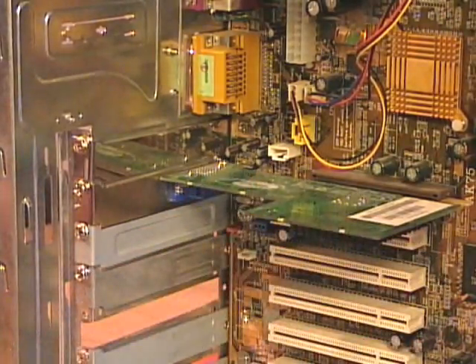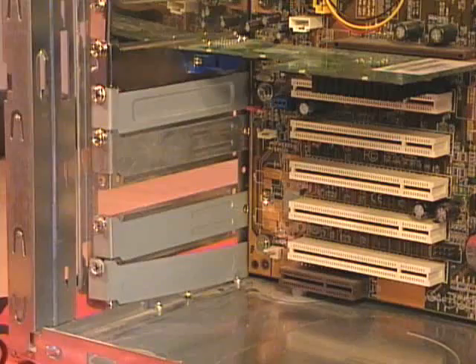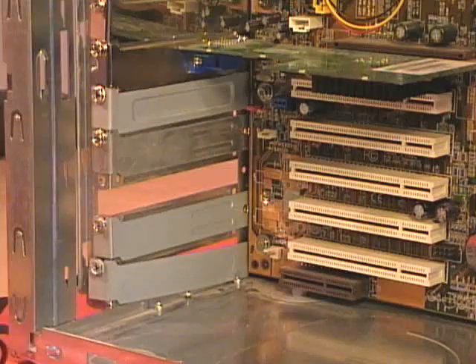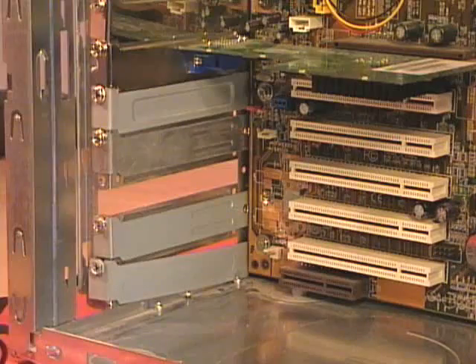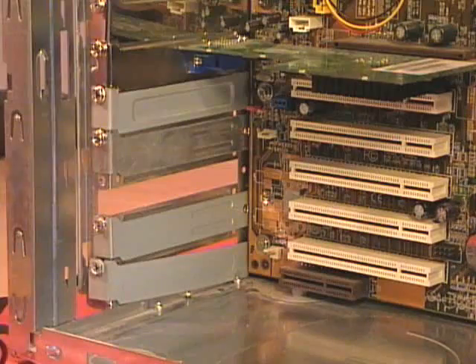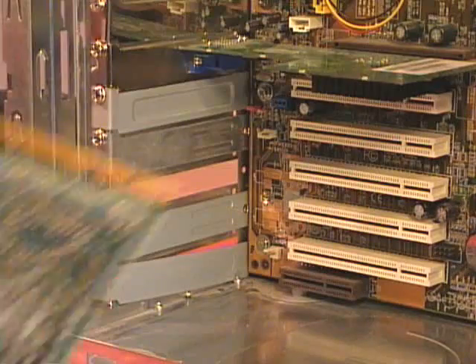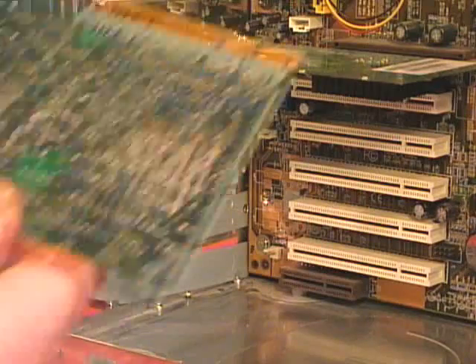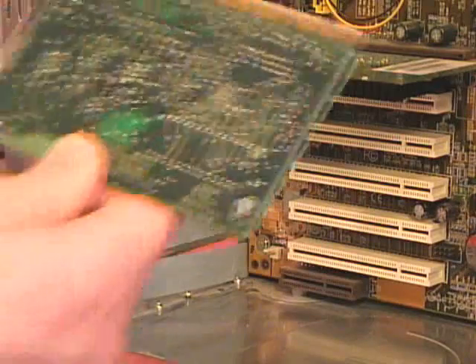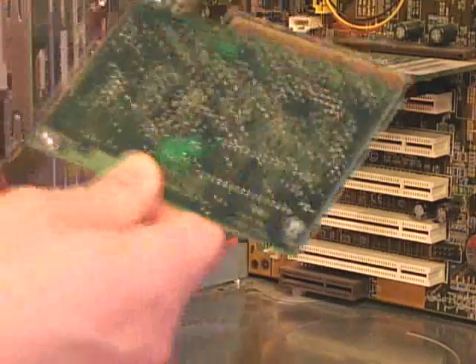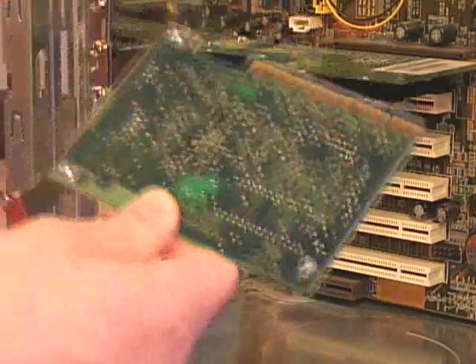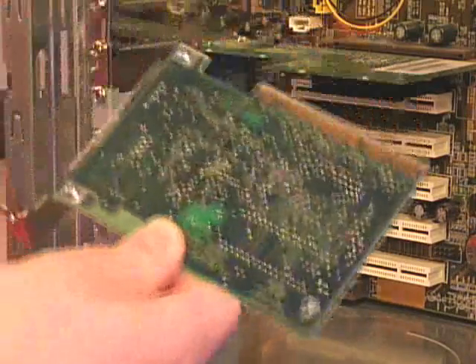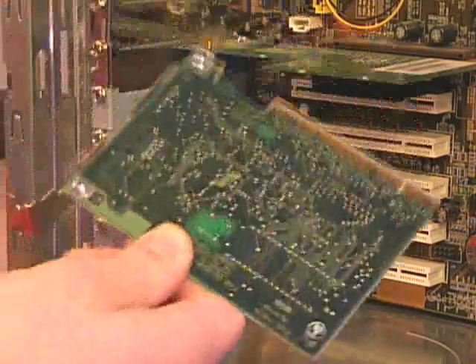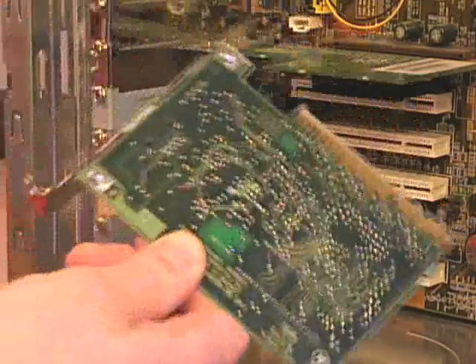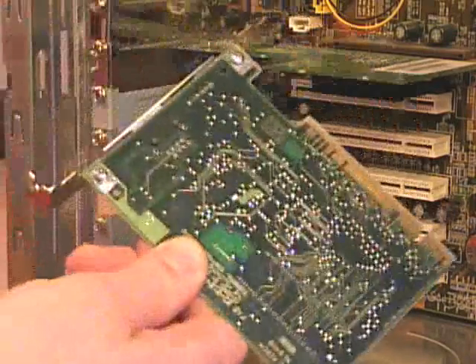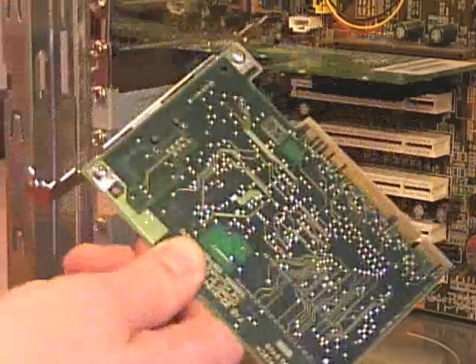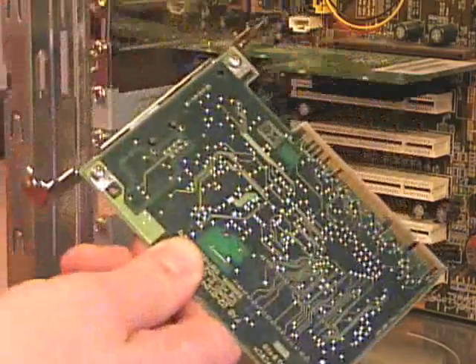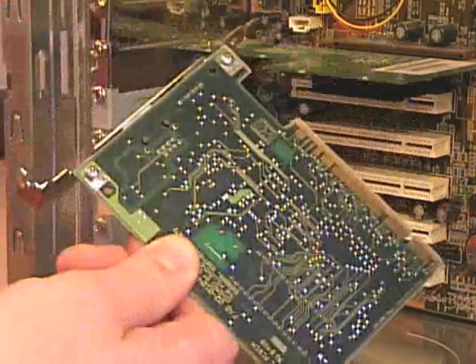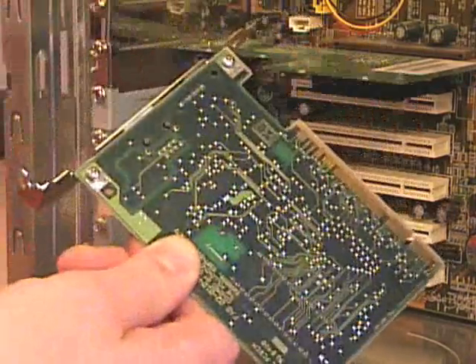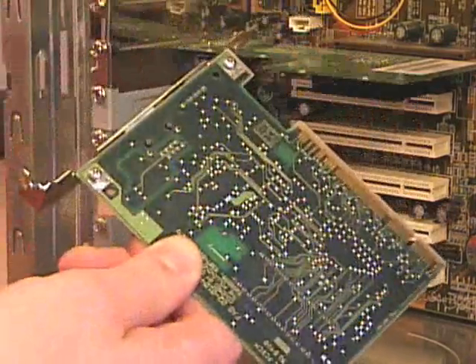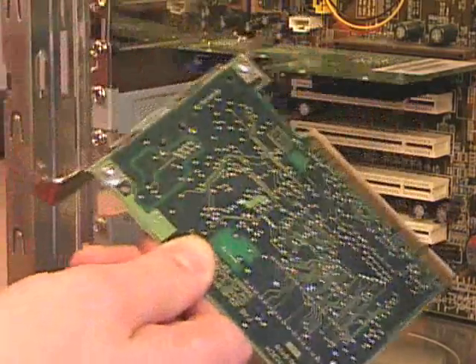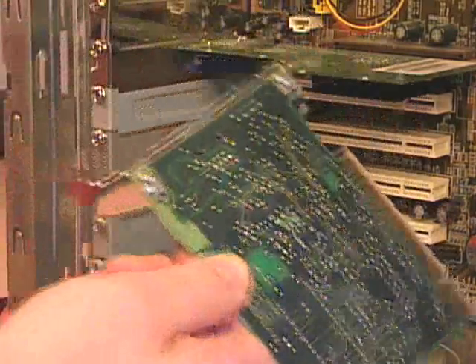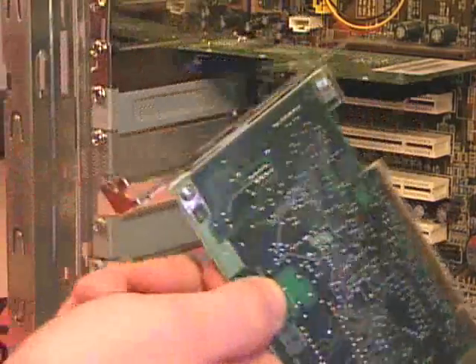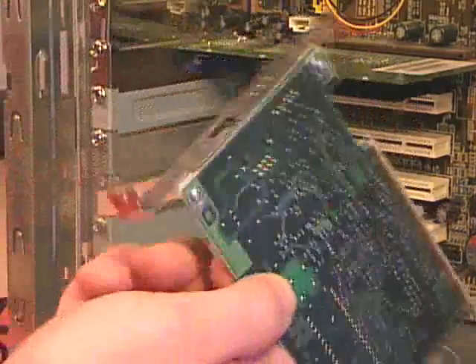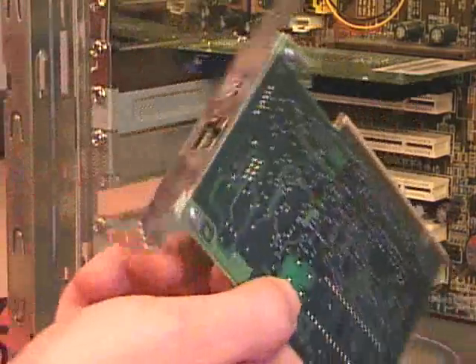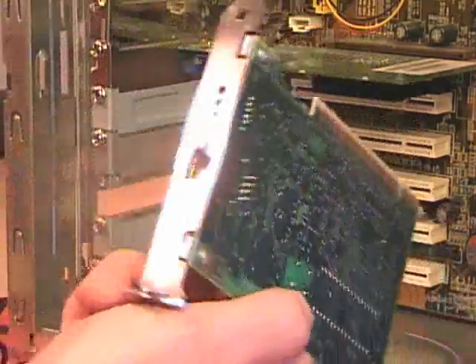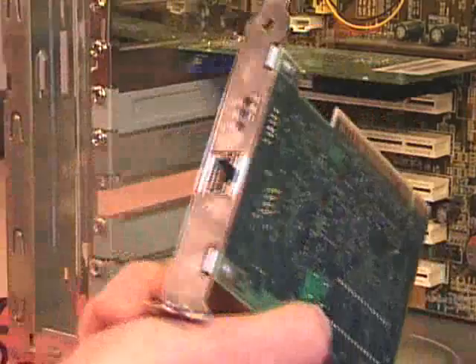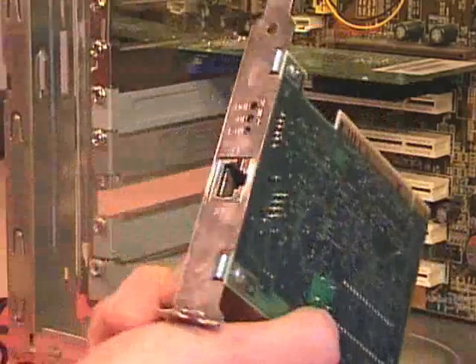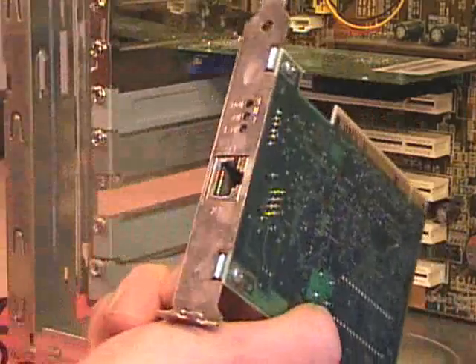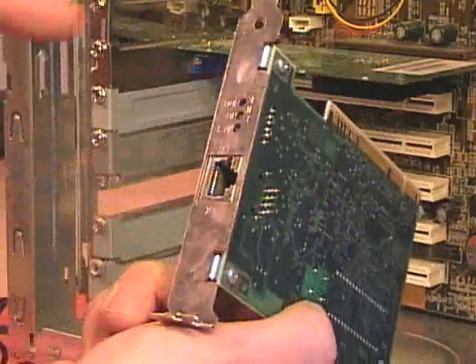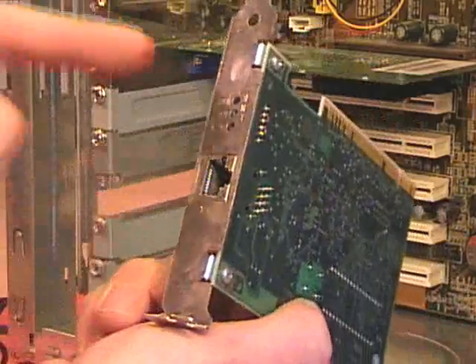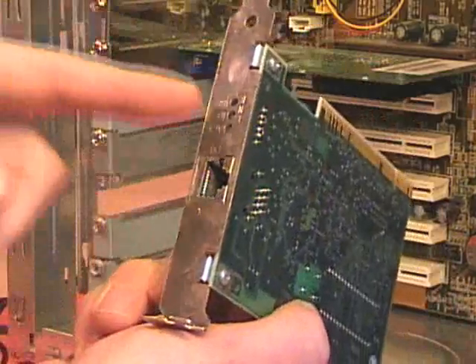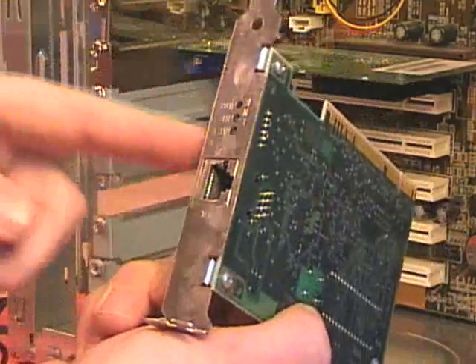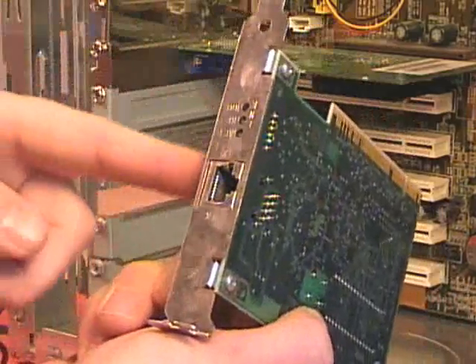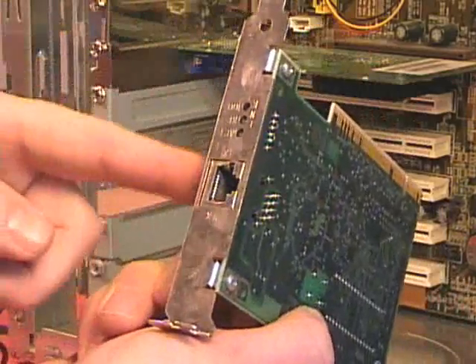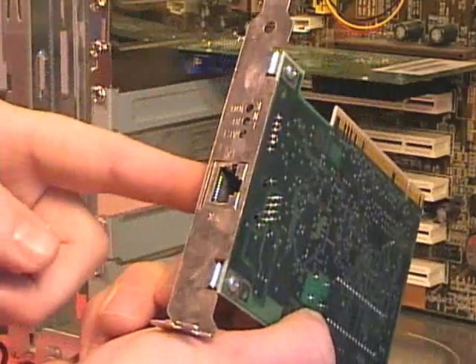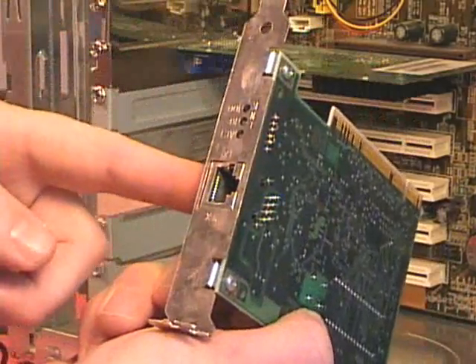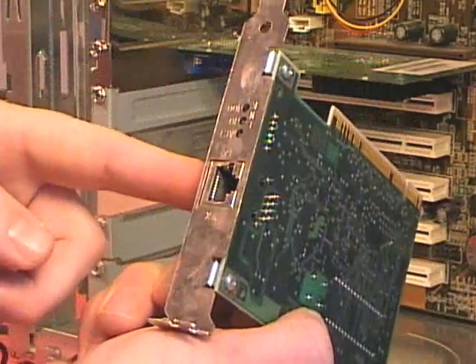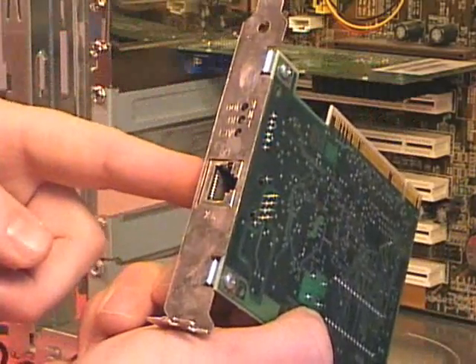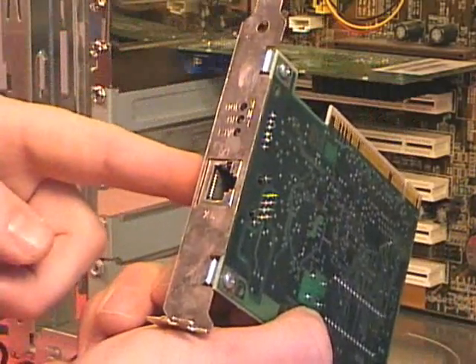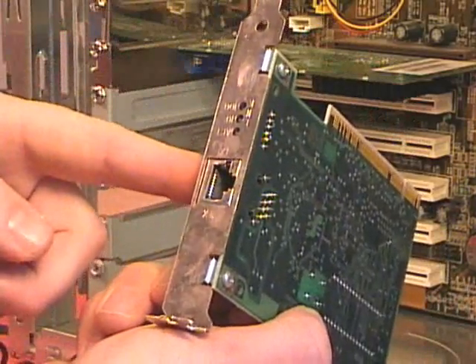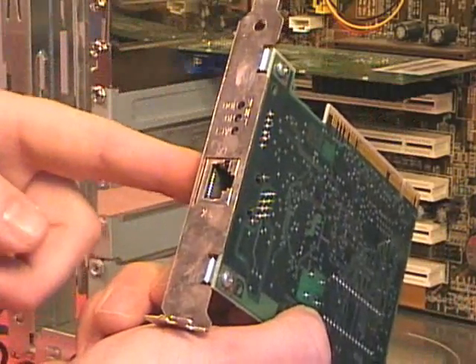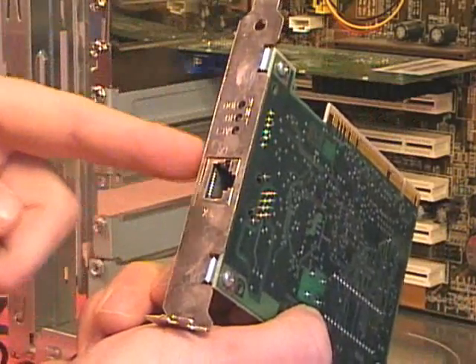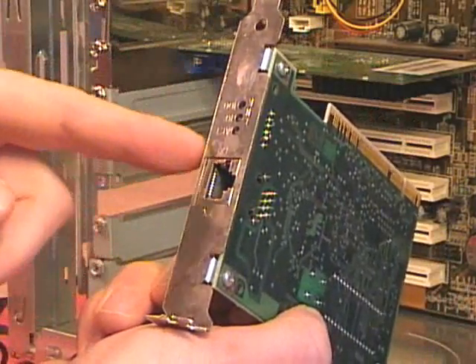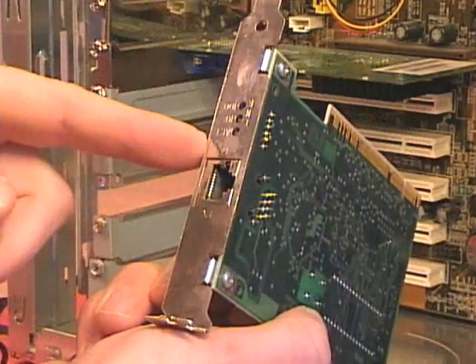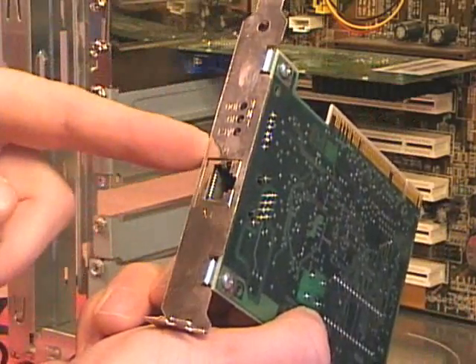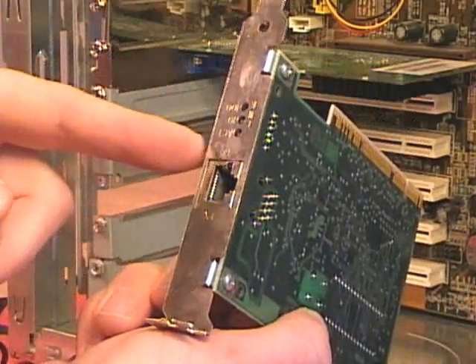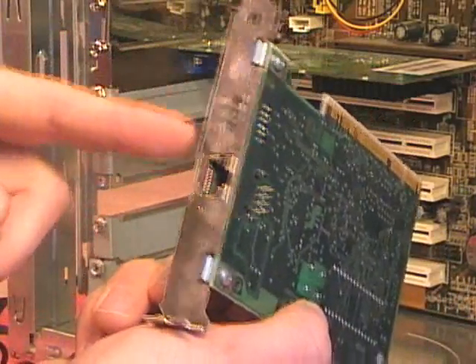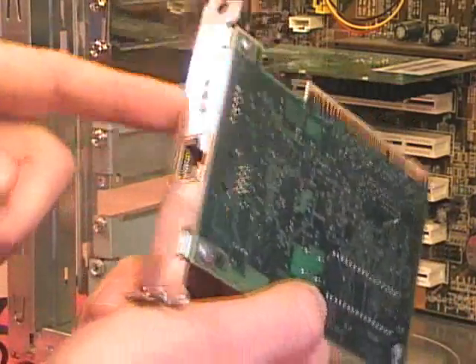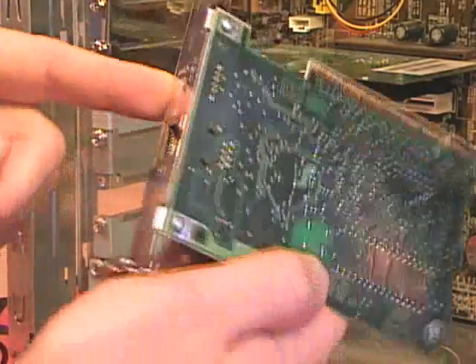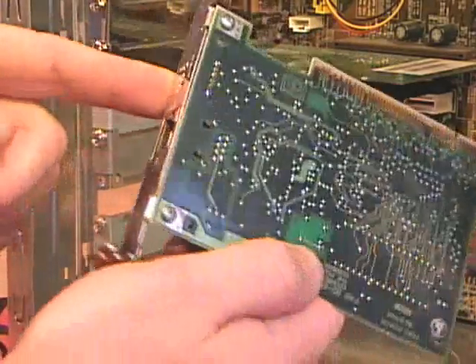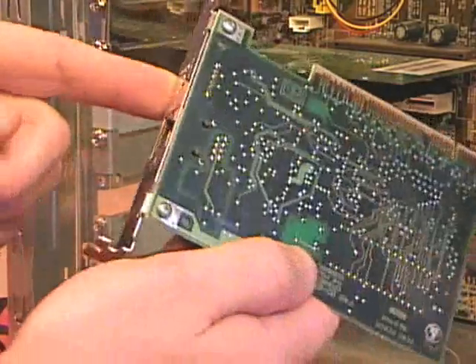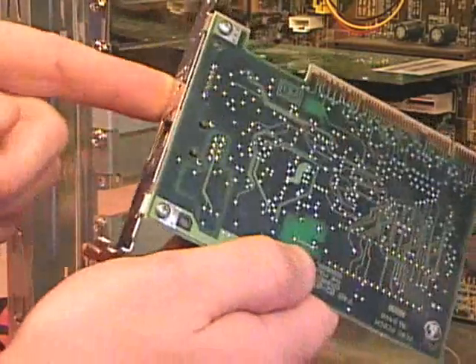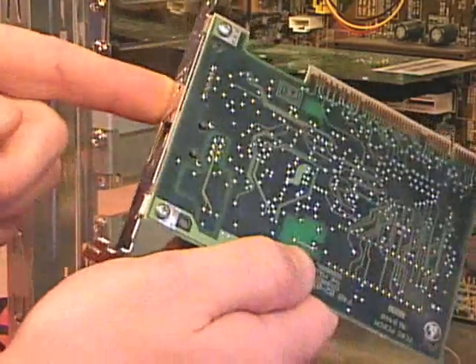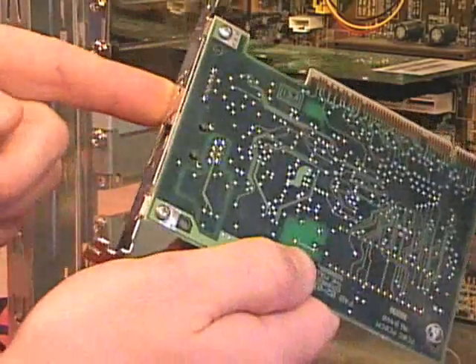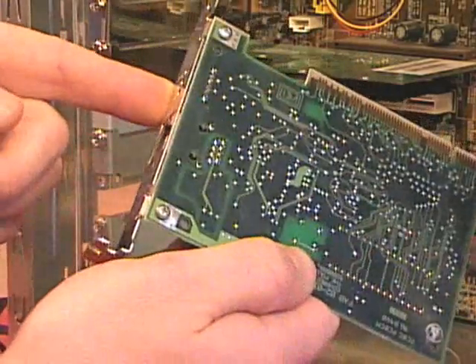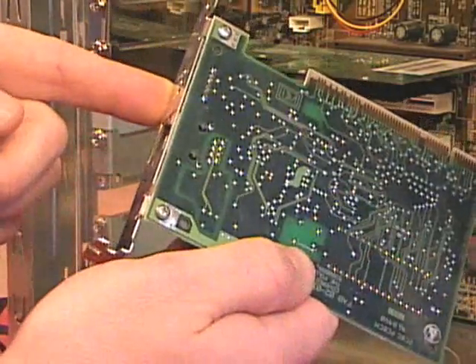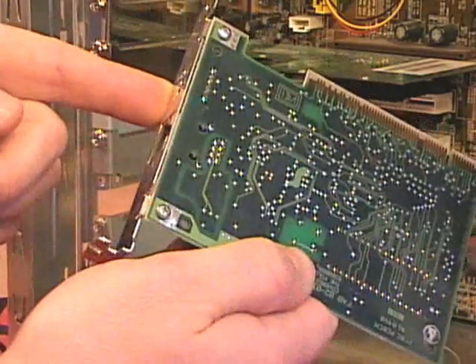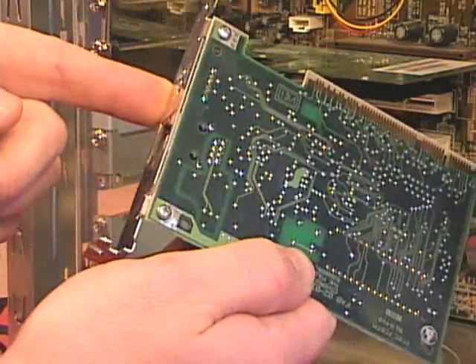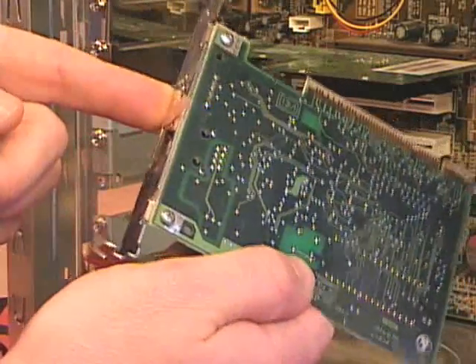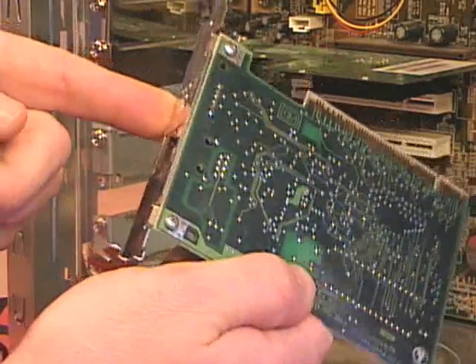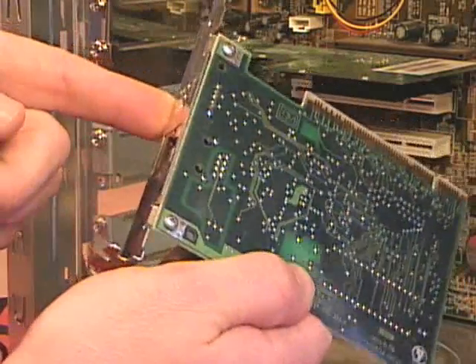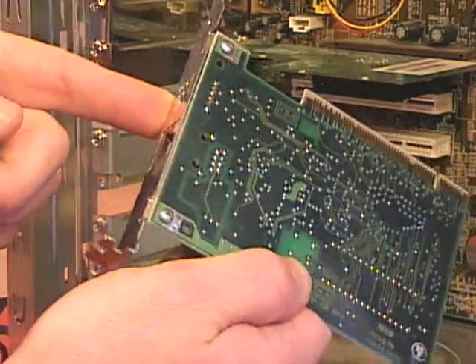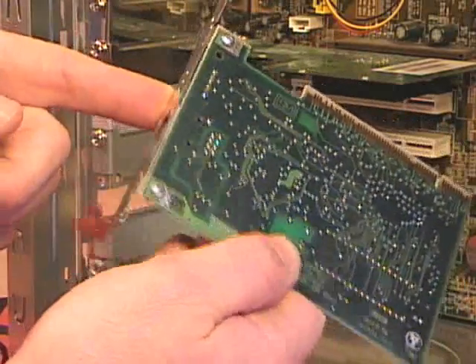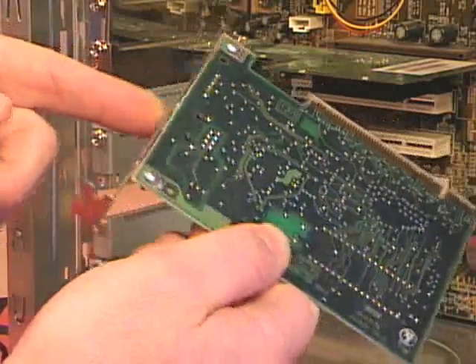I repeat that same process with any other I/O cards. In this case, I'm going to install a network interface card, which happens to be a PCI card.